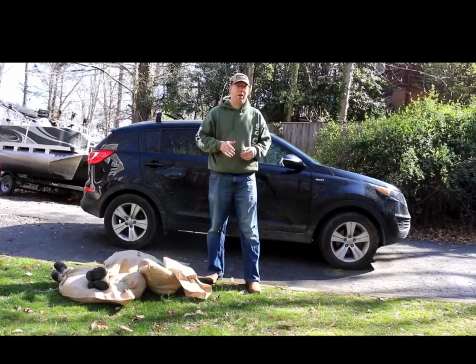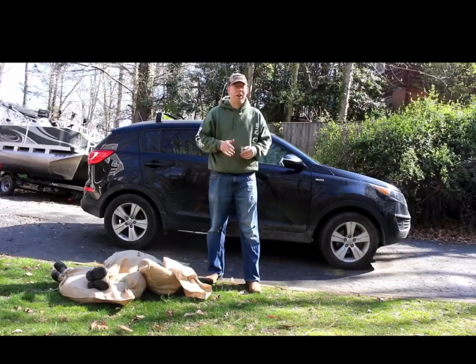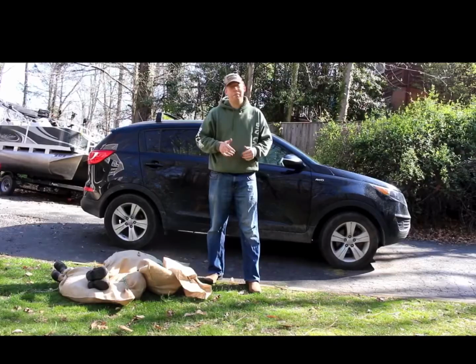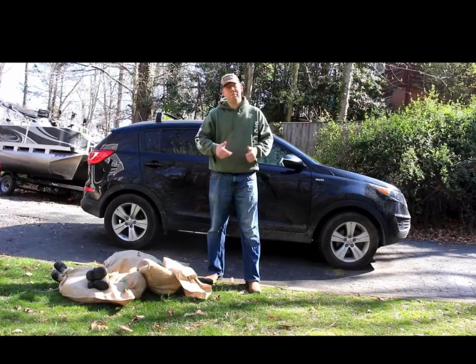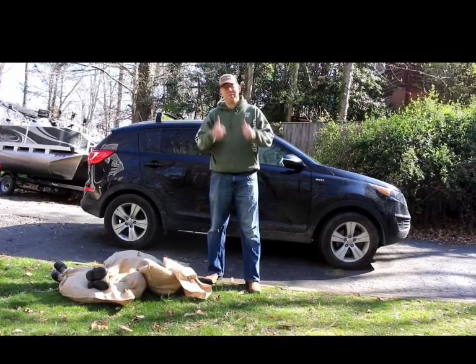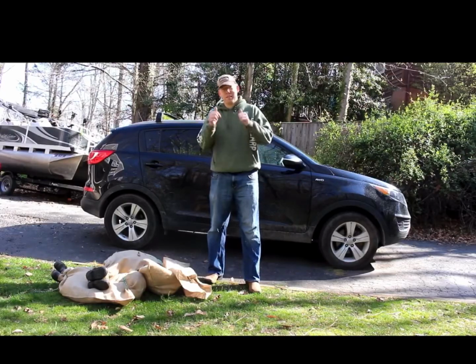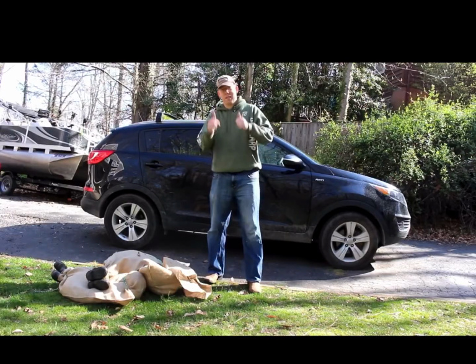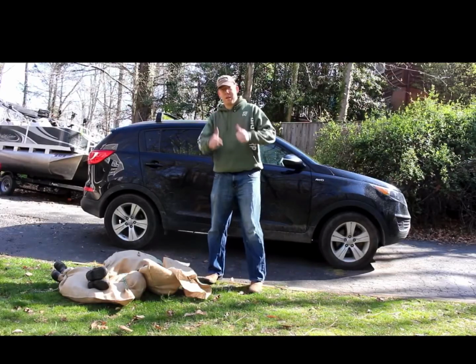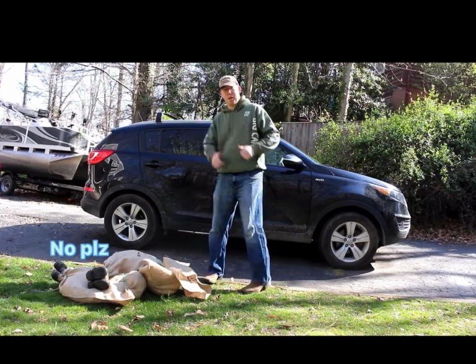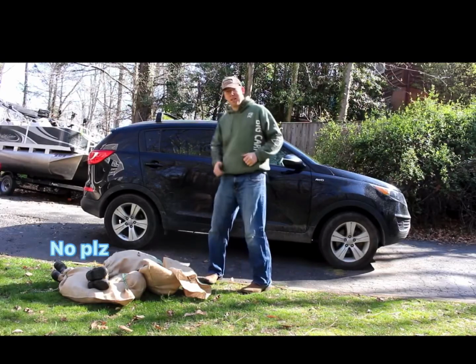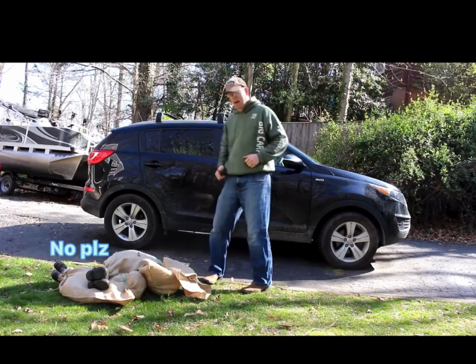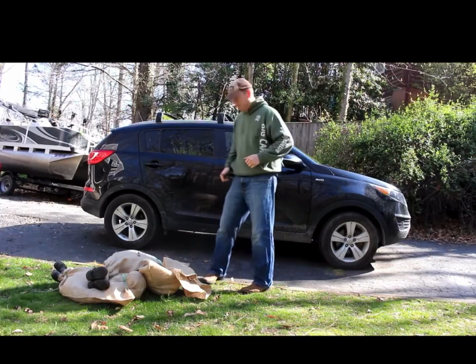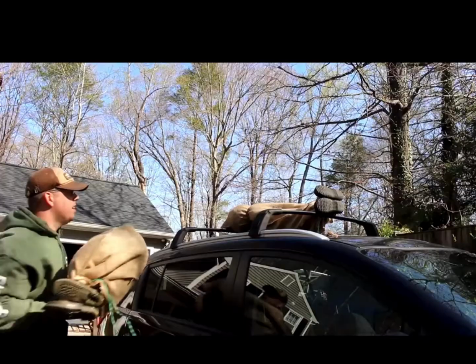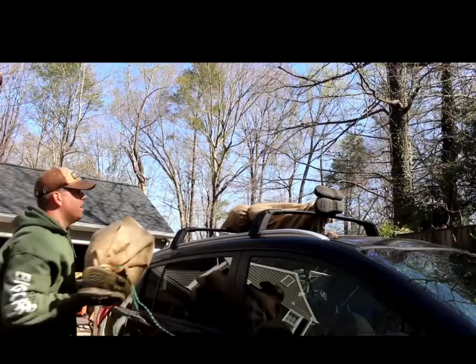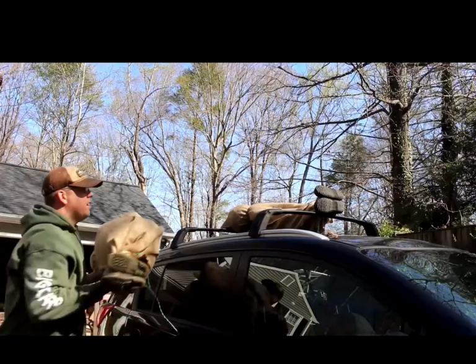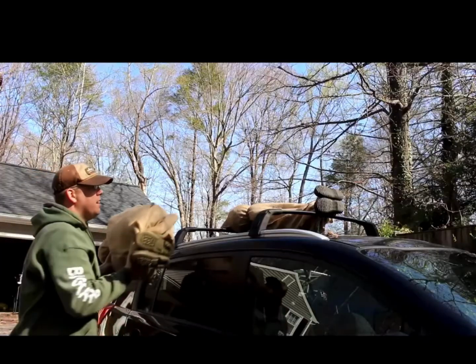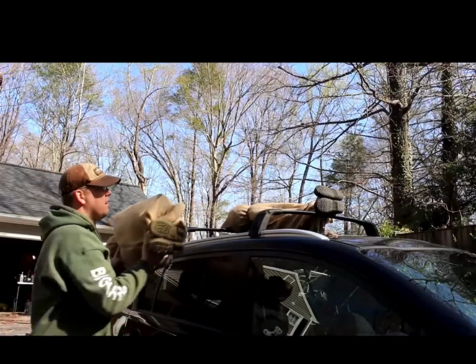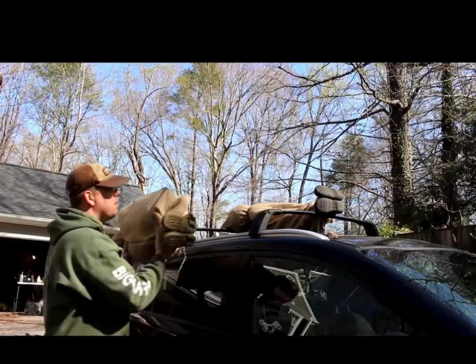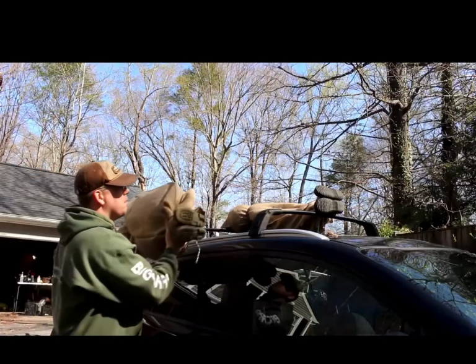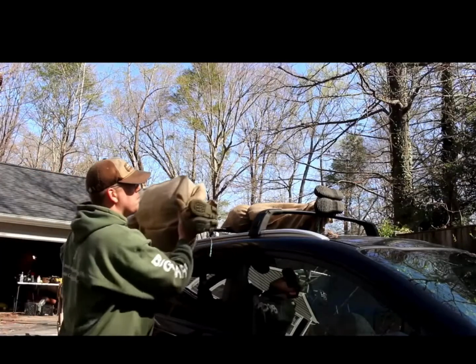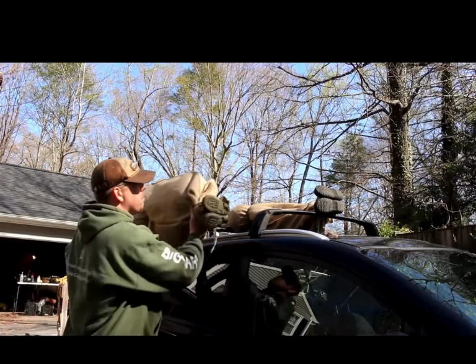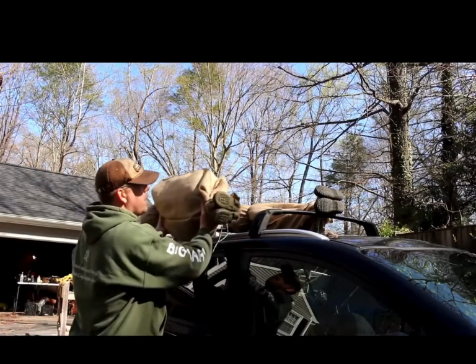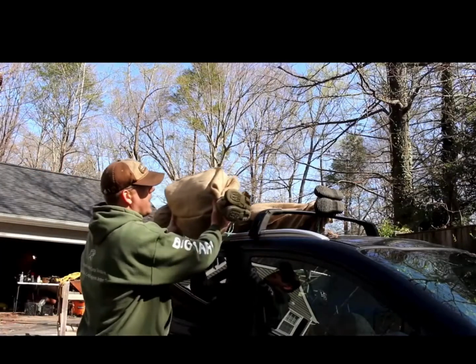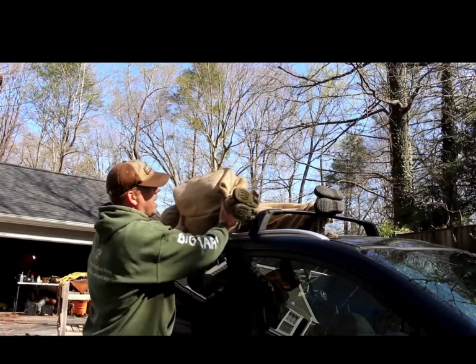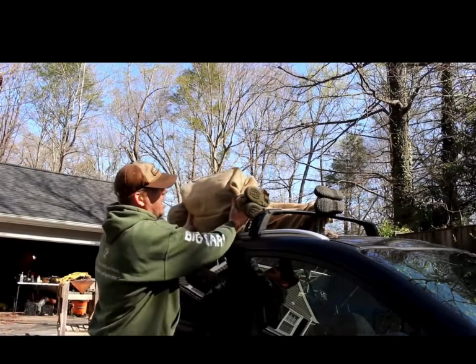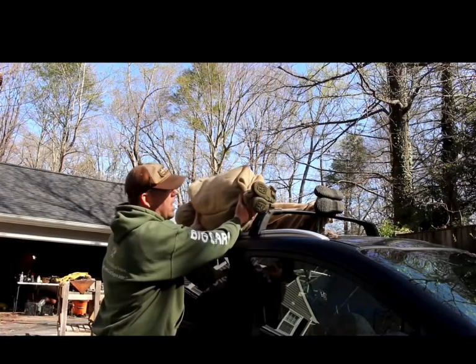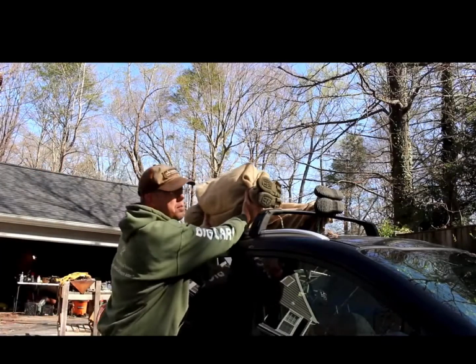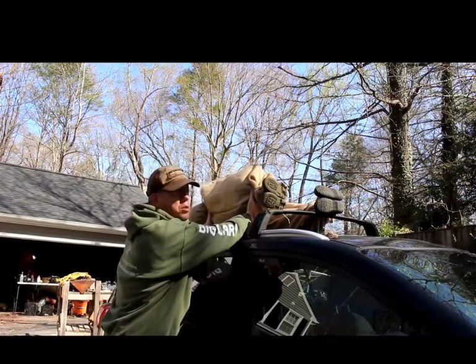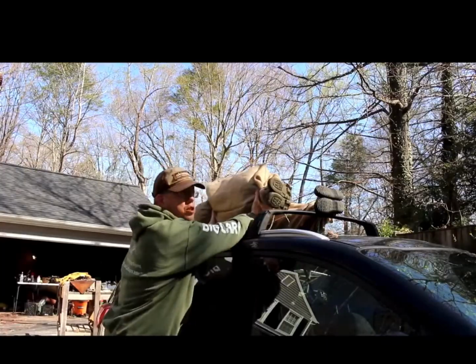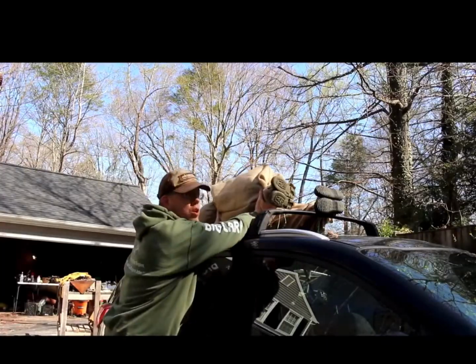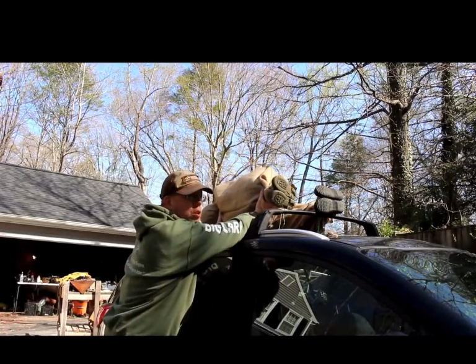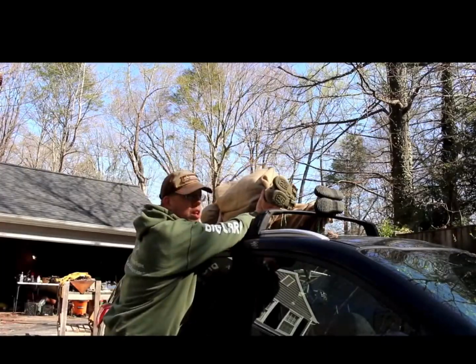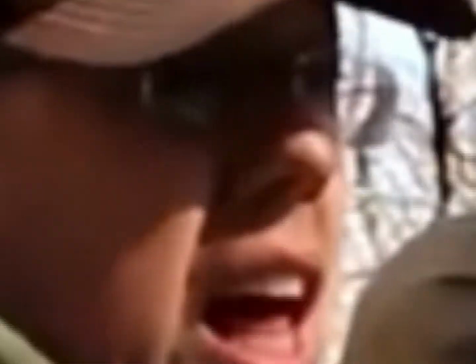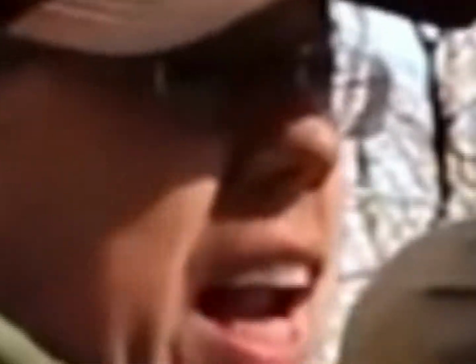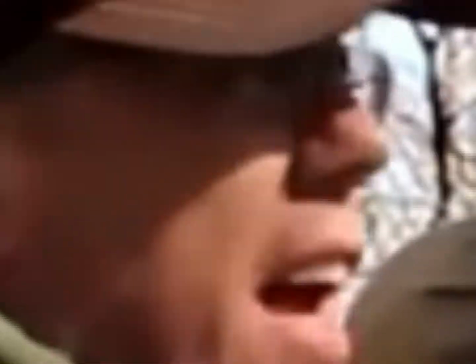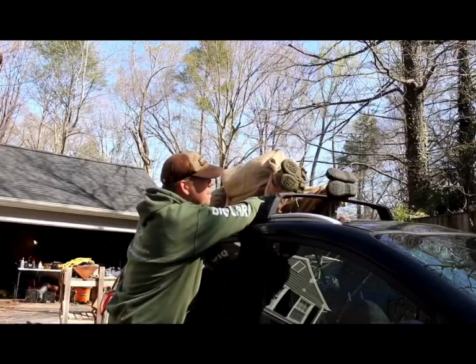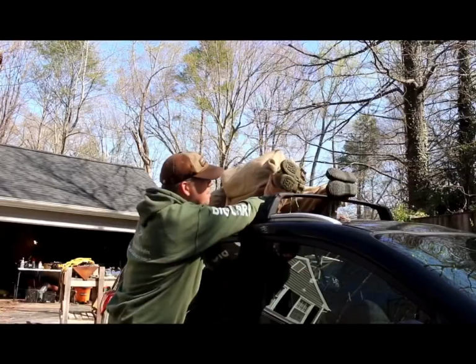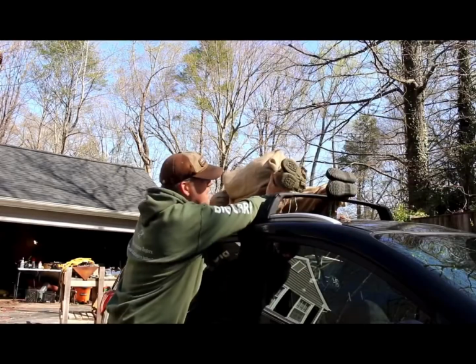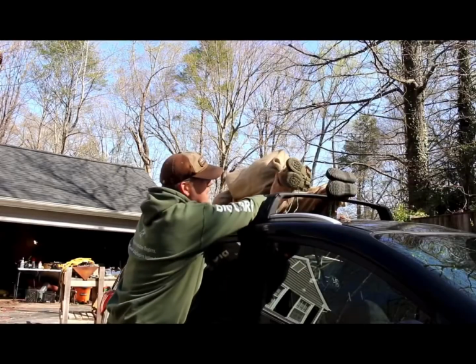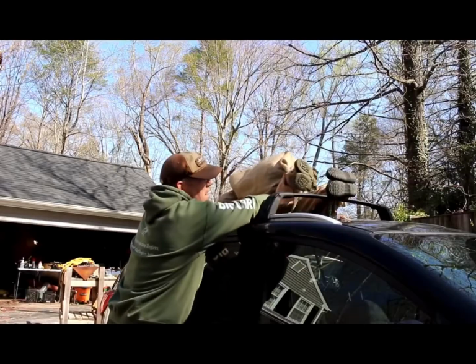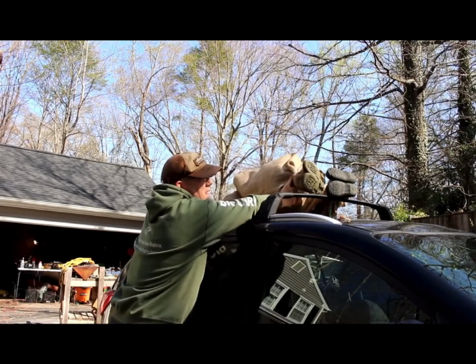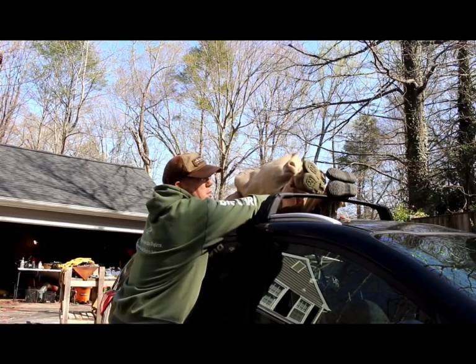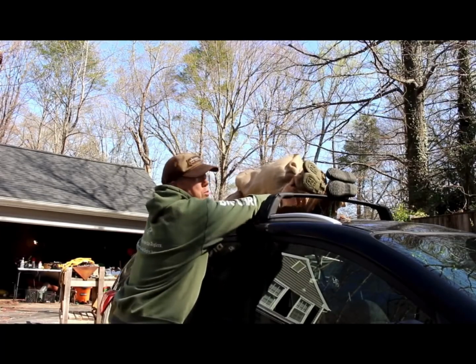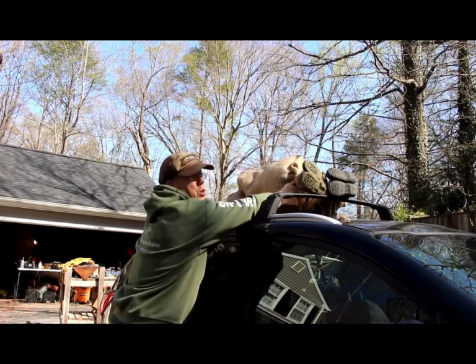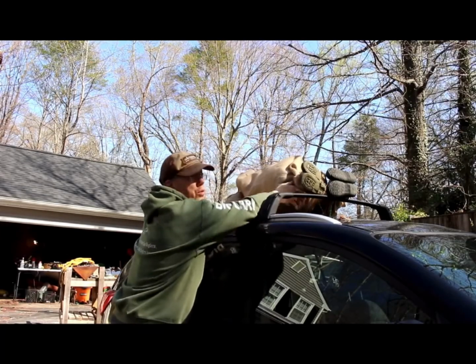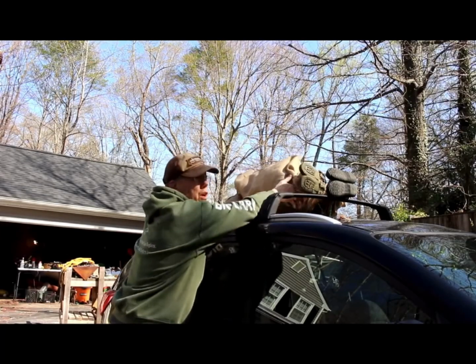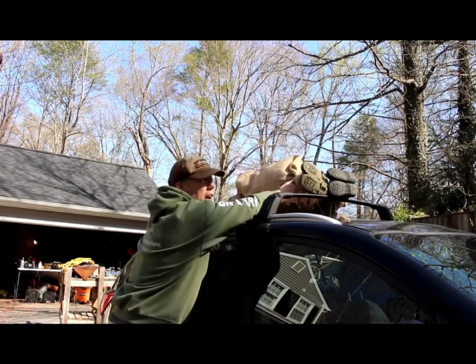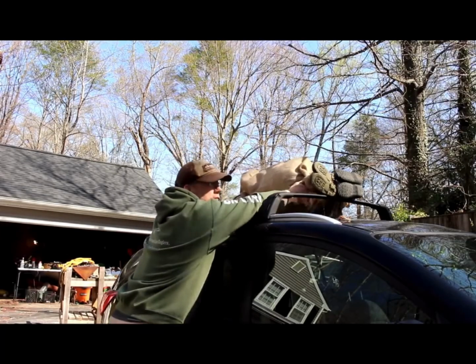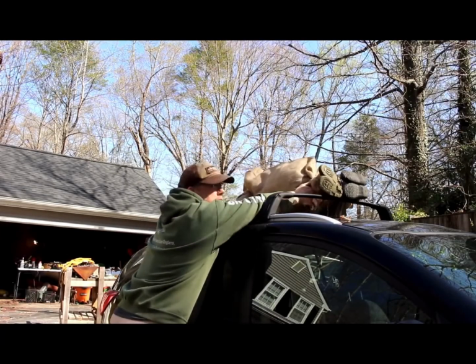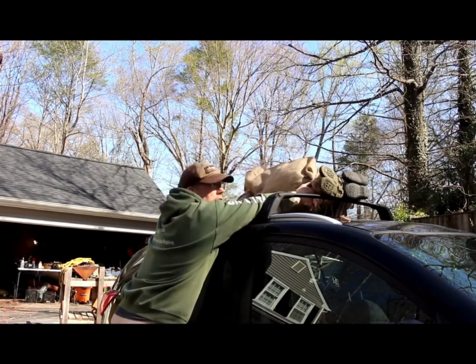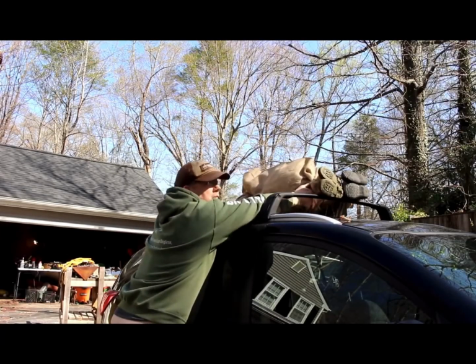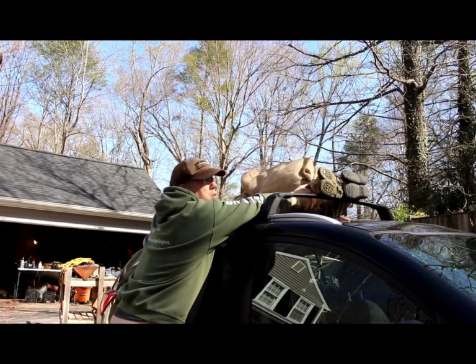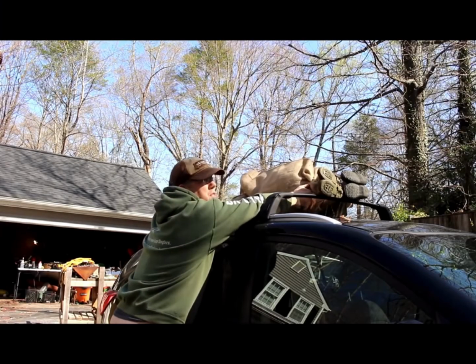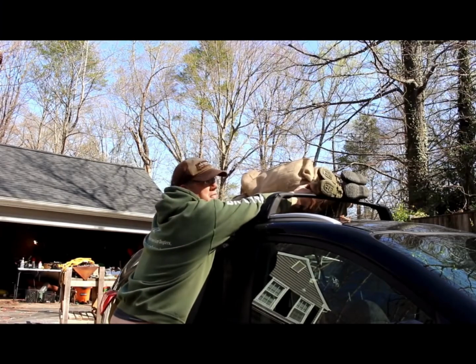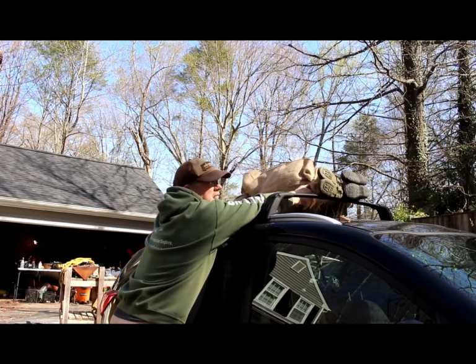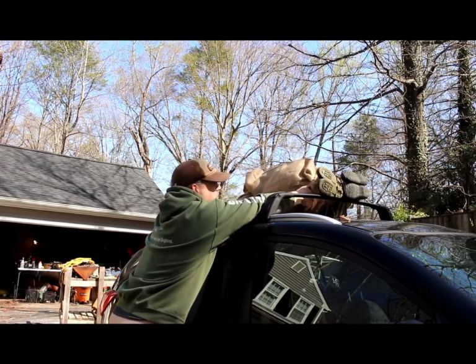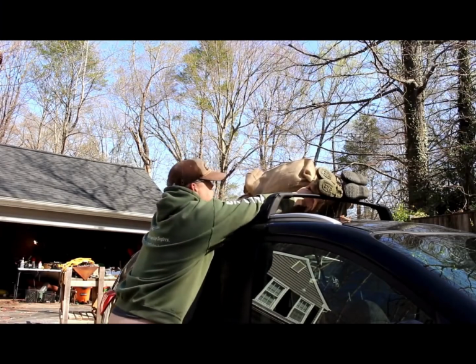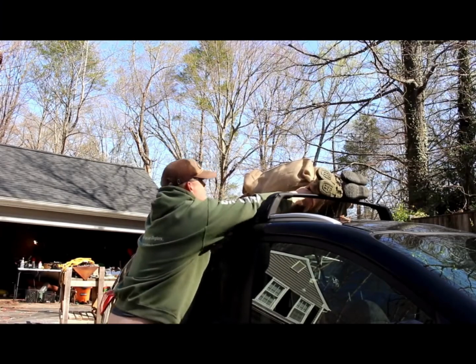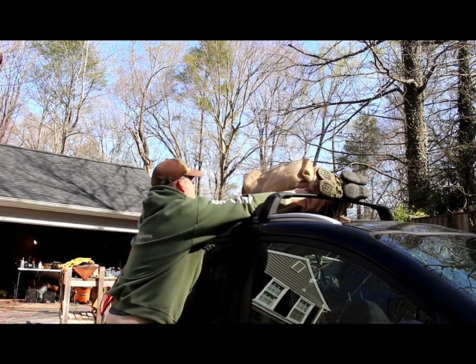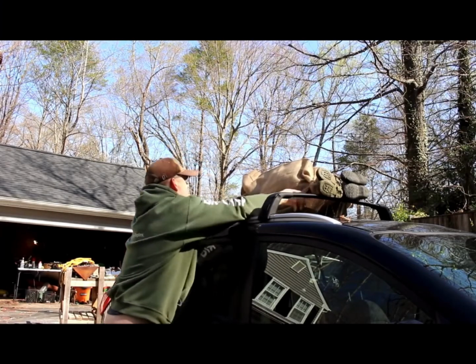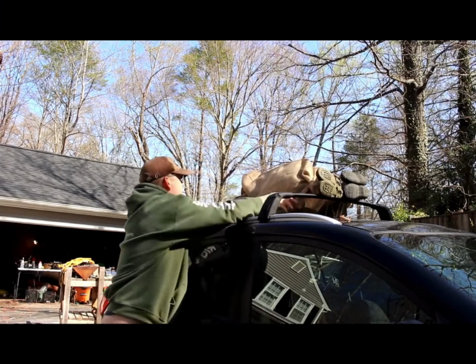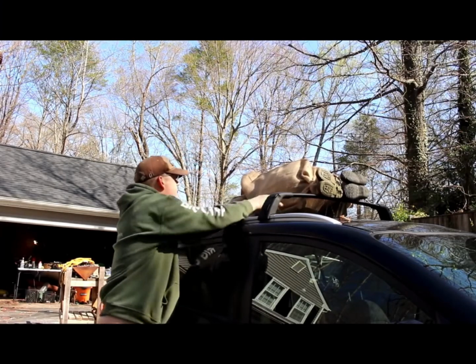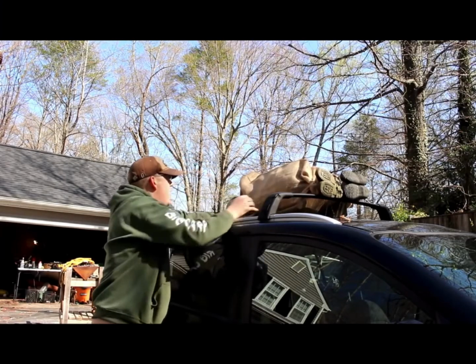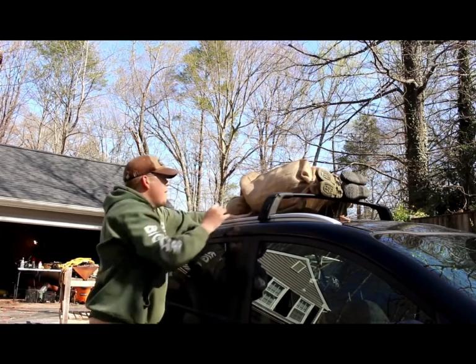All right, let's get them on top. Man, I am so glad I invested in these roof racks. I use these things all the time.